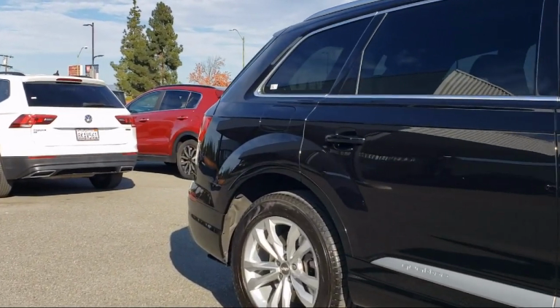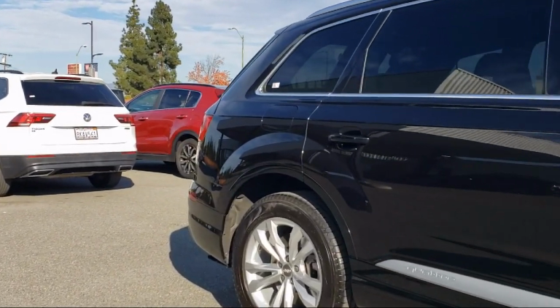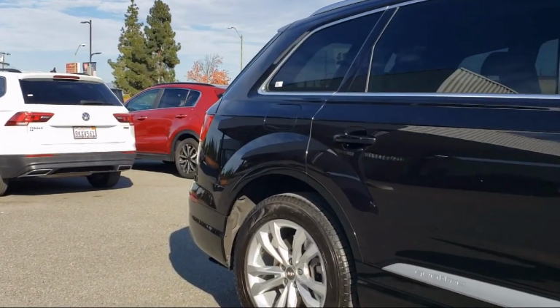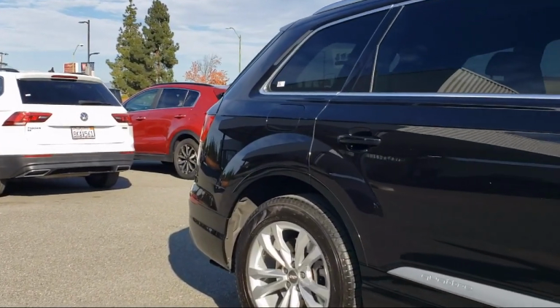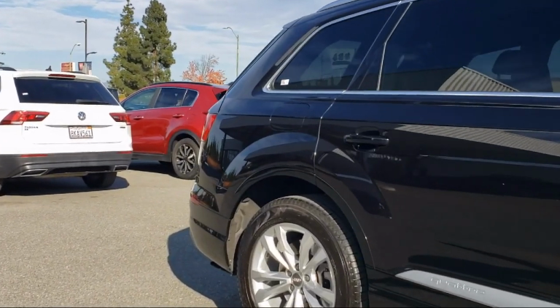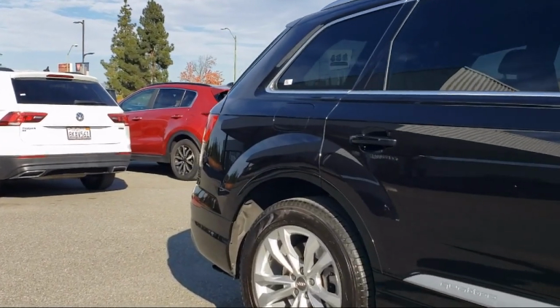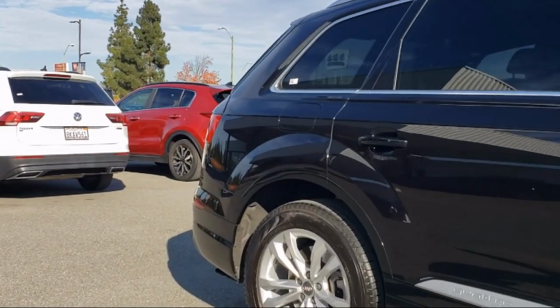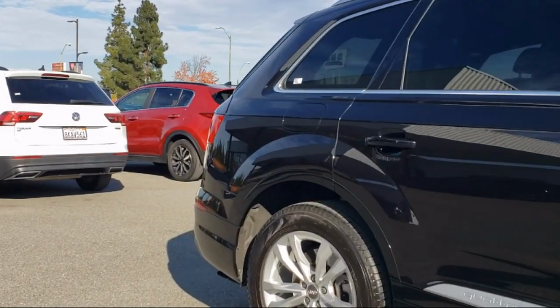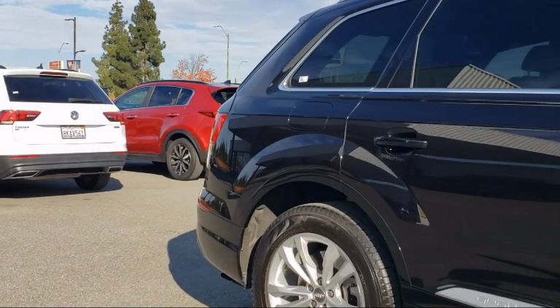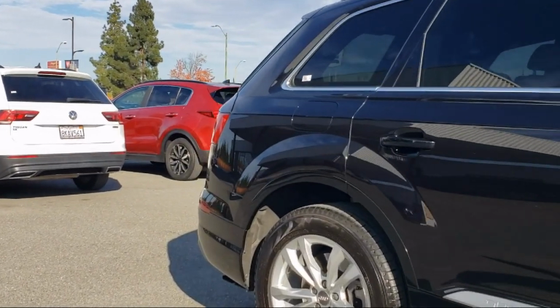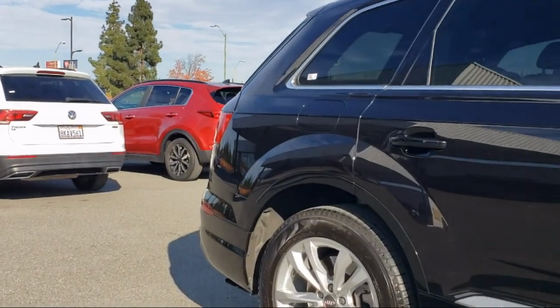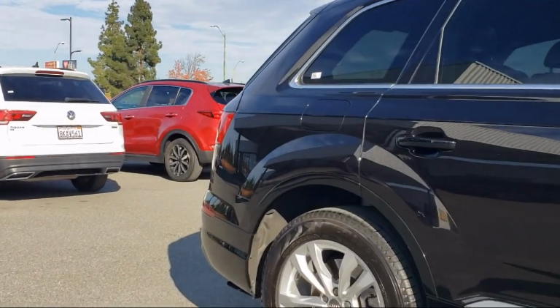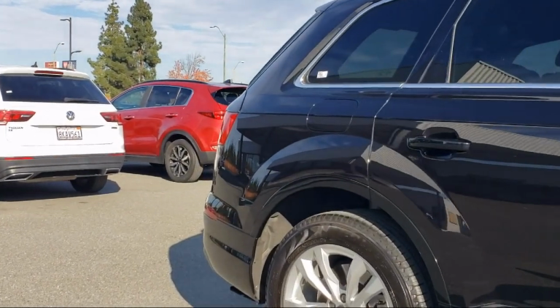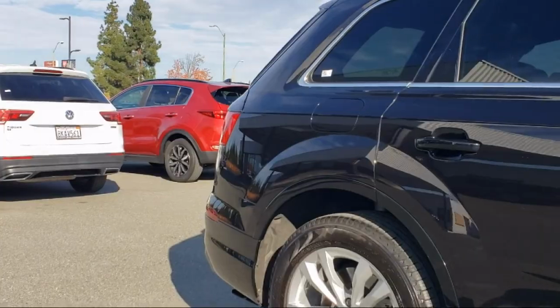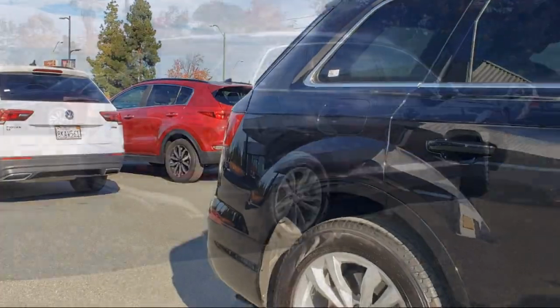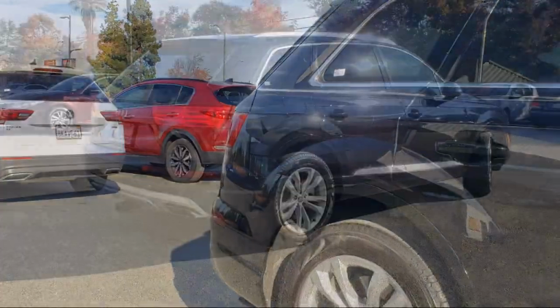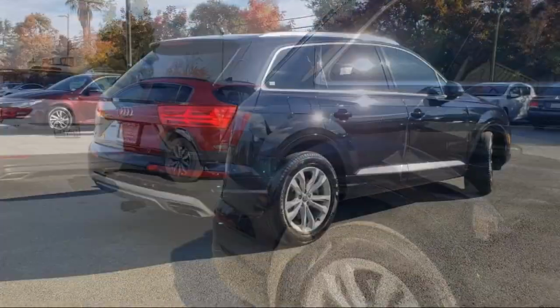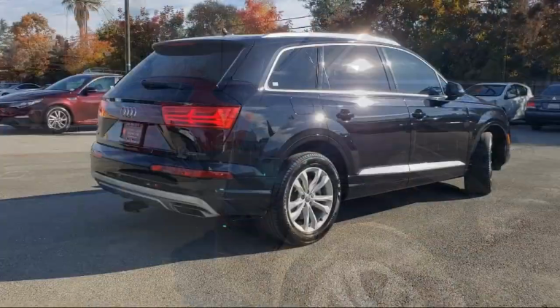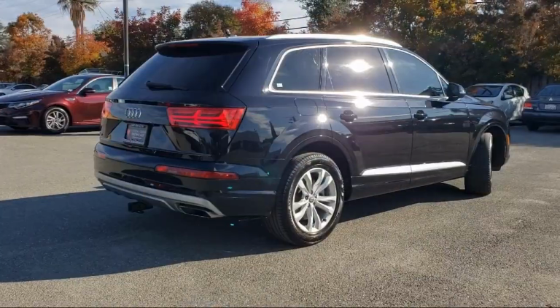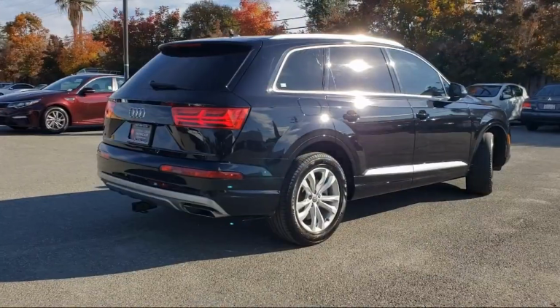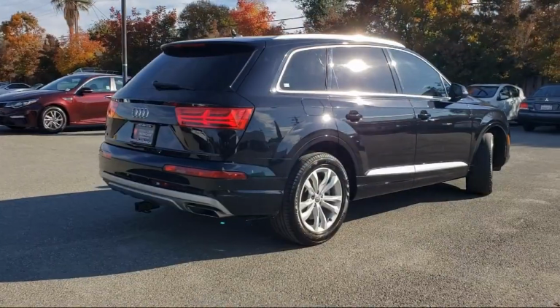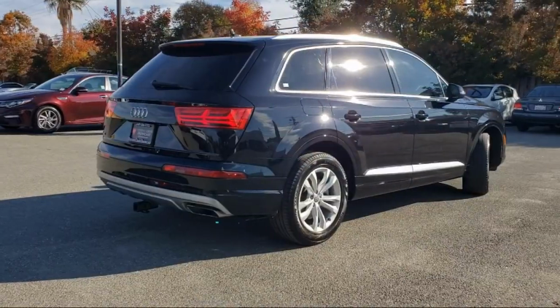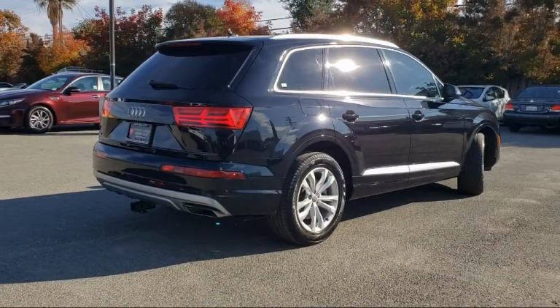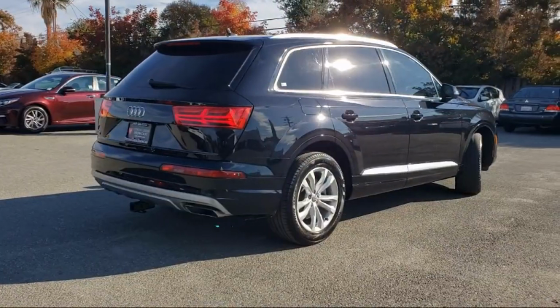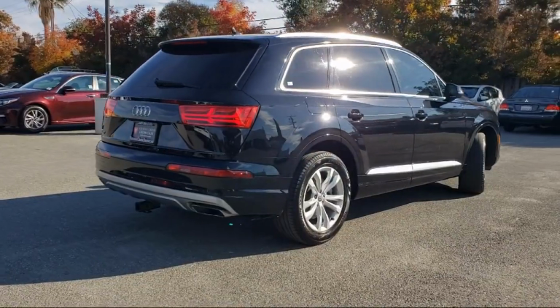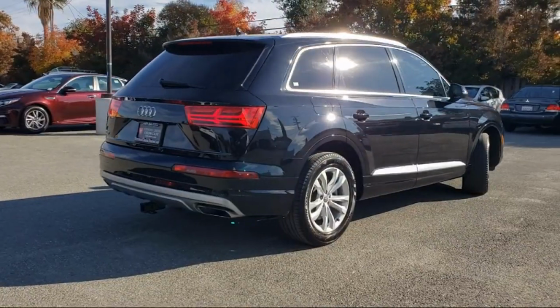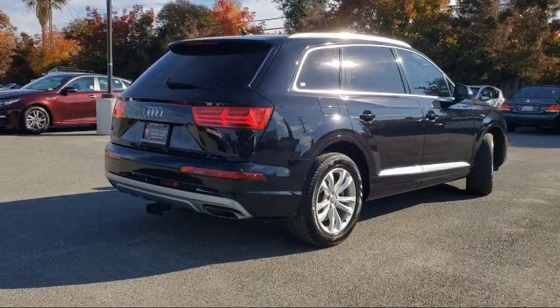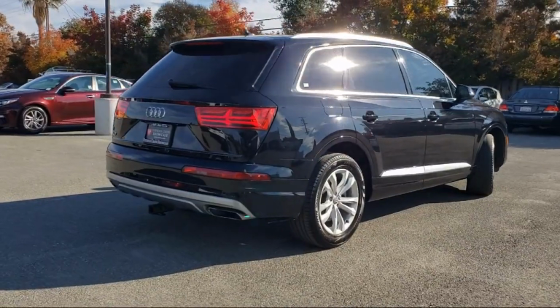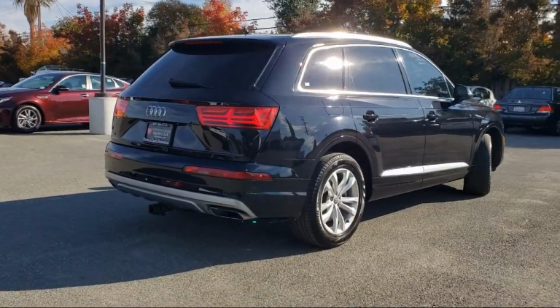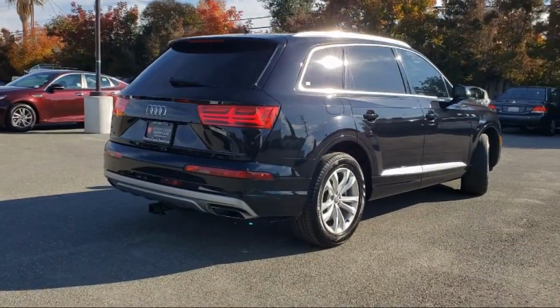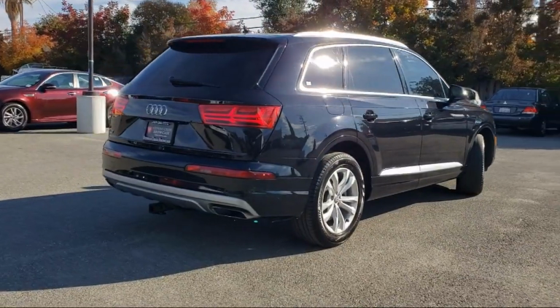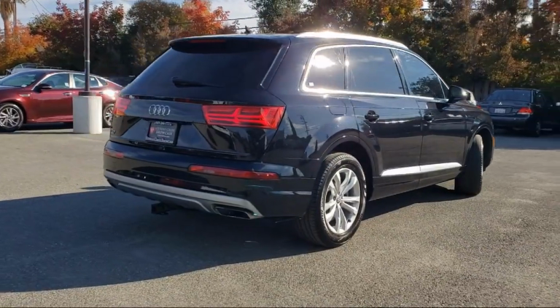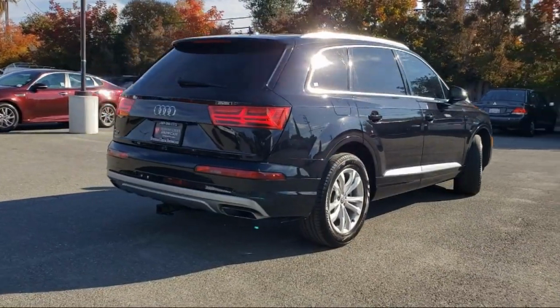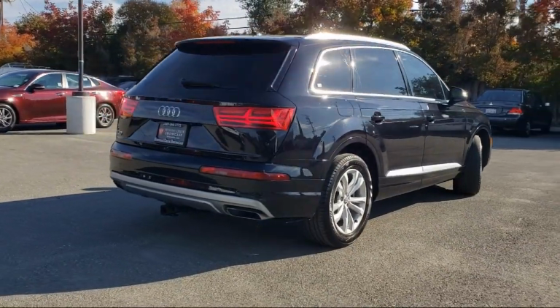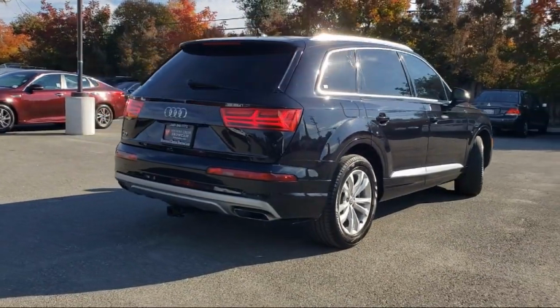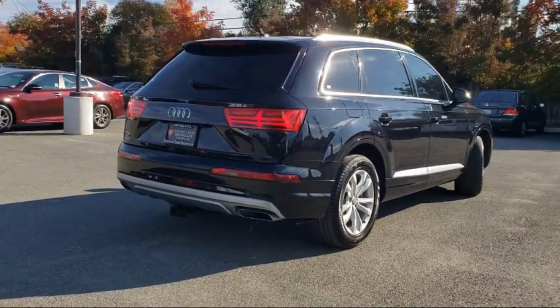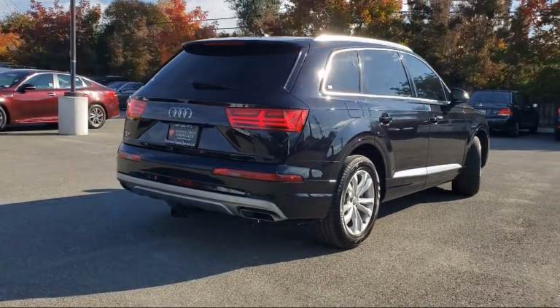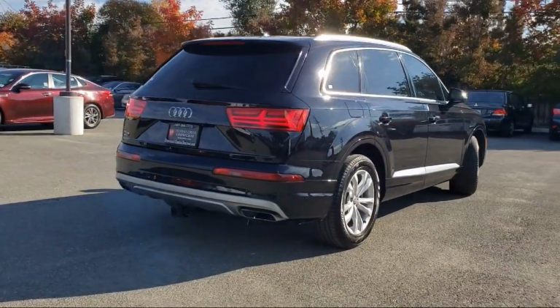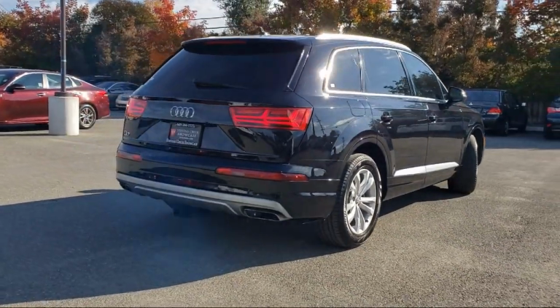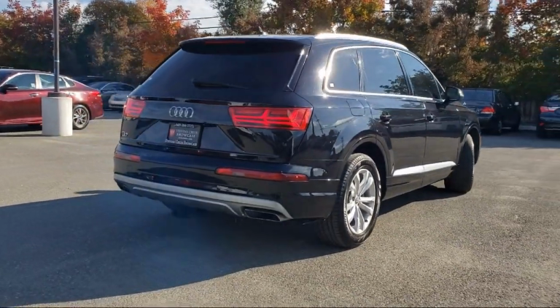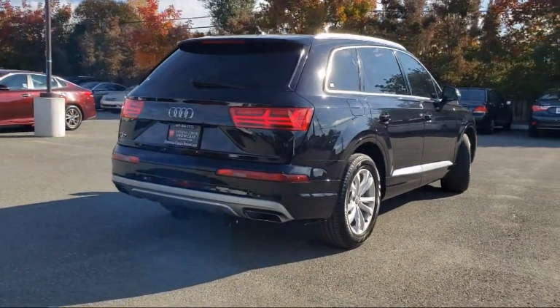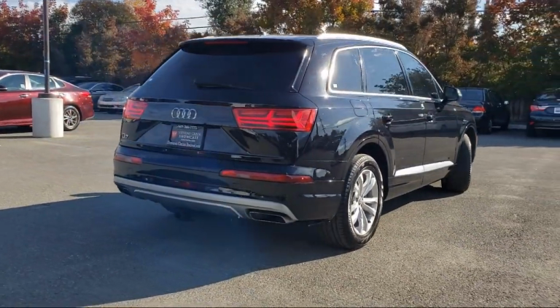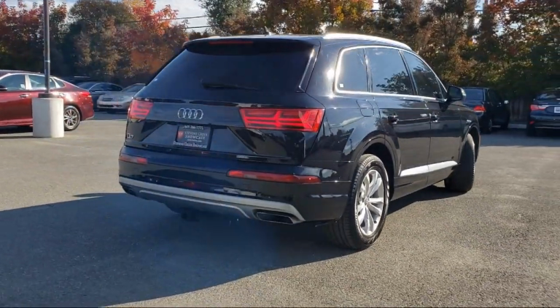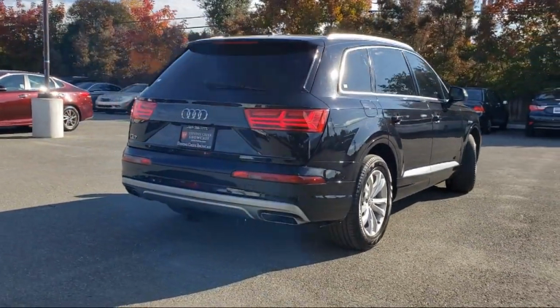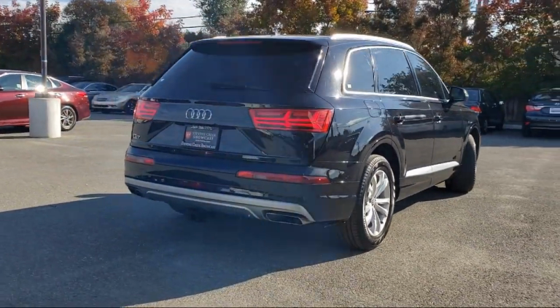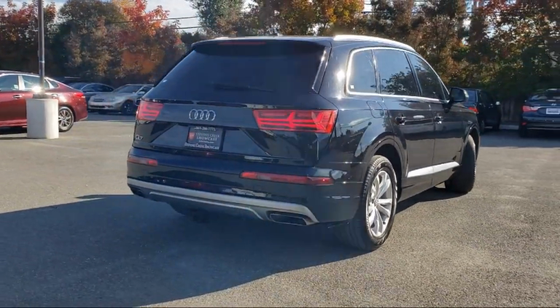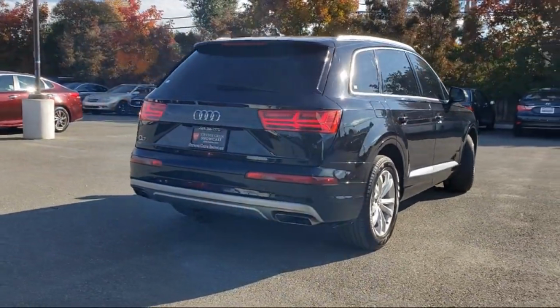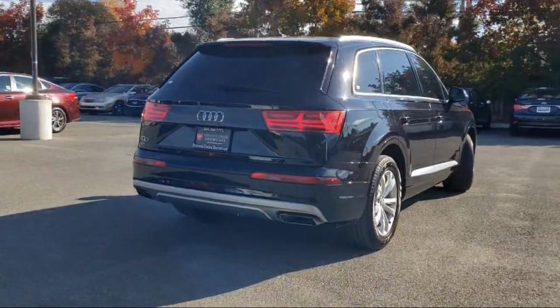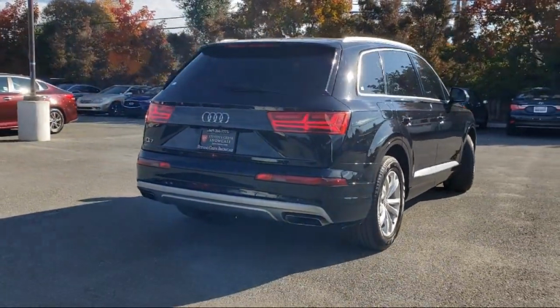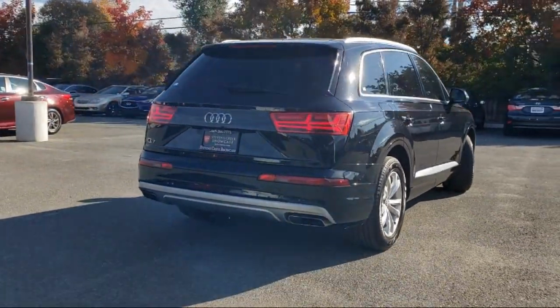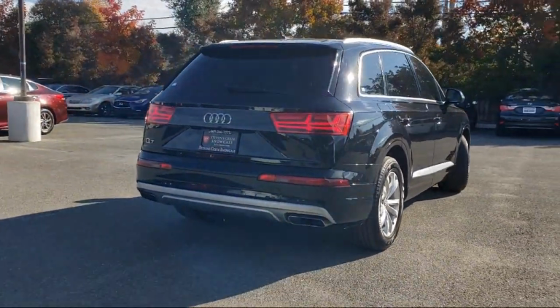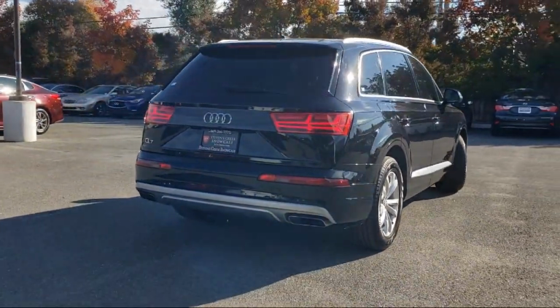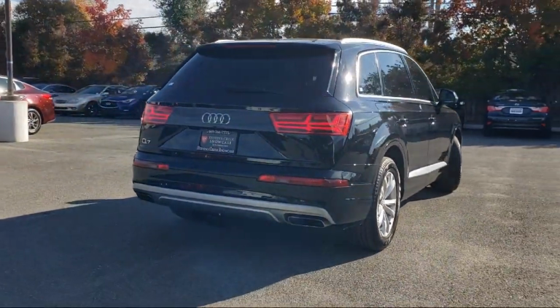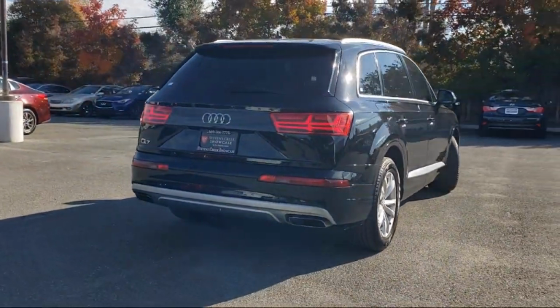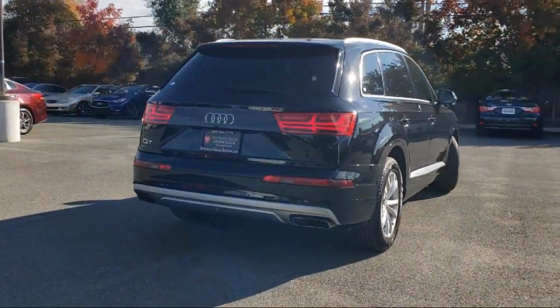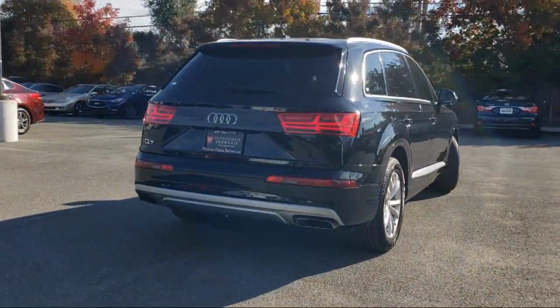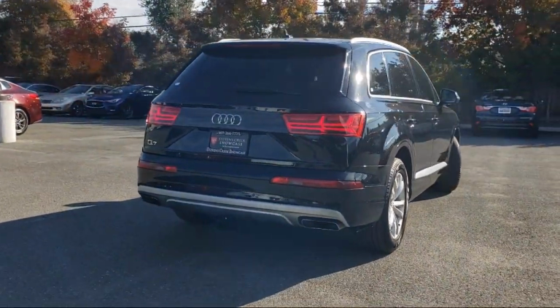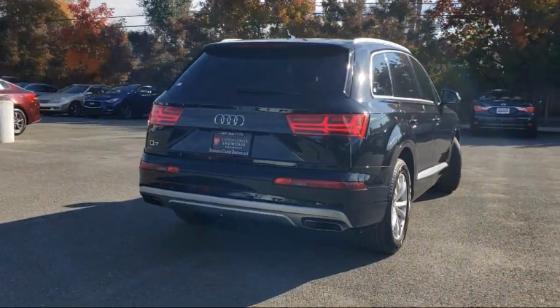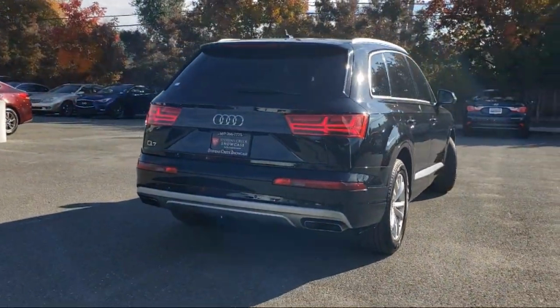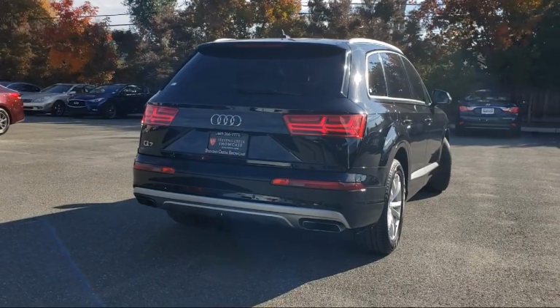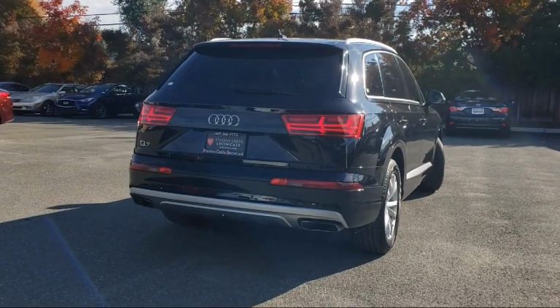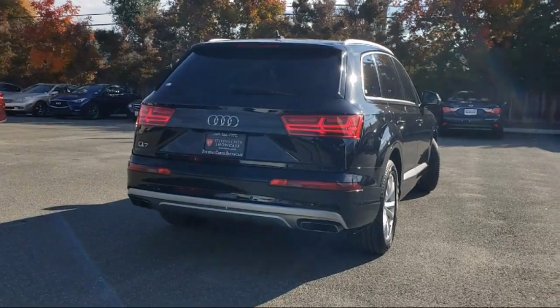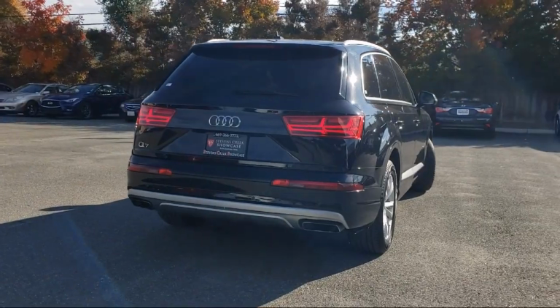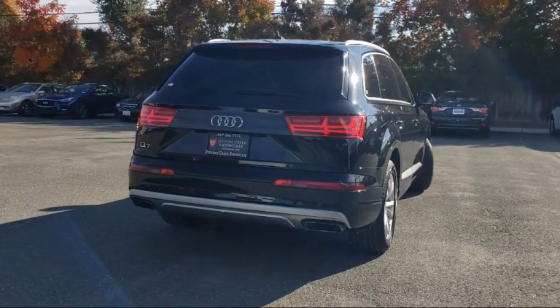It also features a roof rack, rain-sensitive windshield wipers, heated front seats, and has less than 40,000 miles on the odometer.